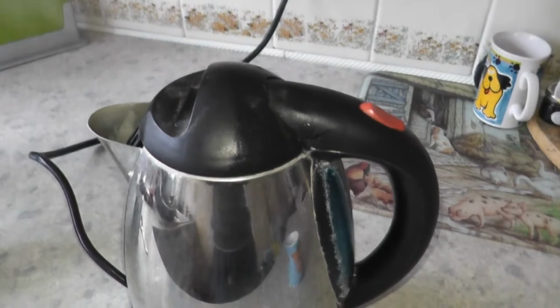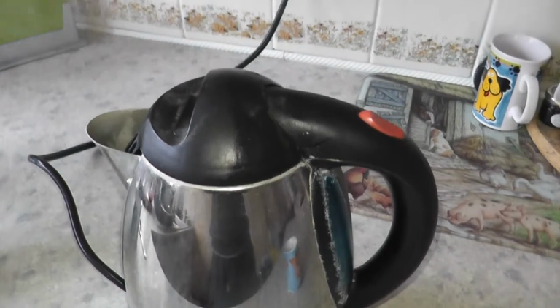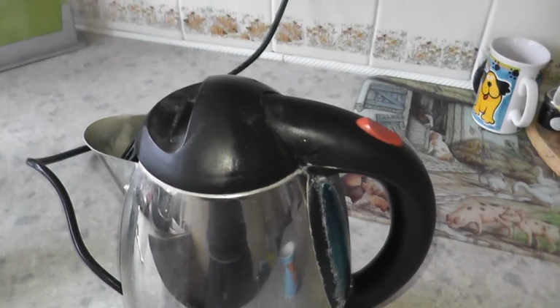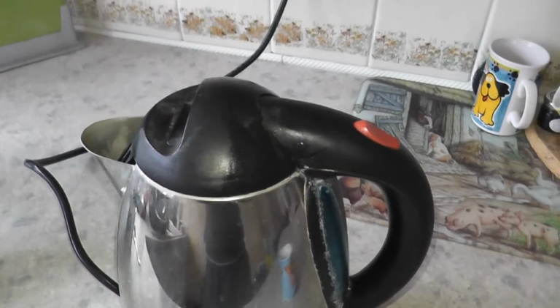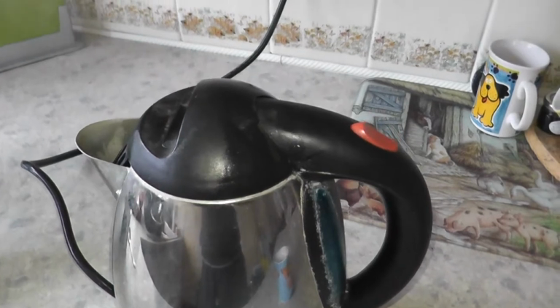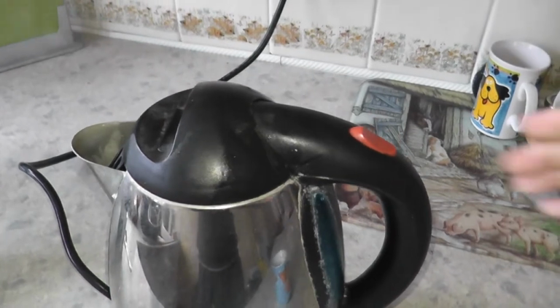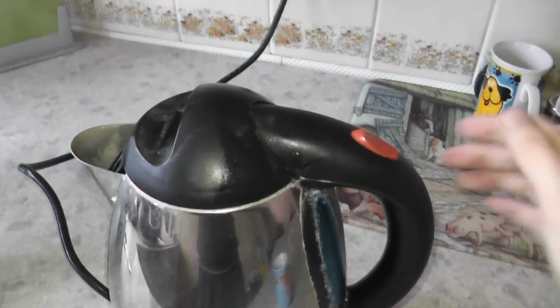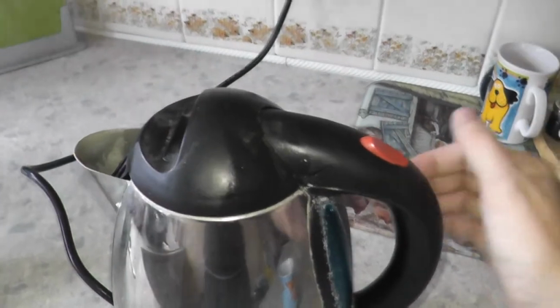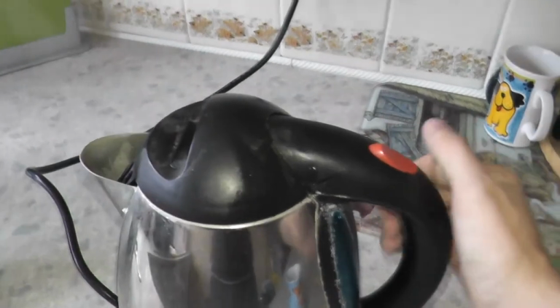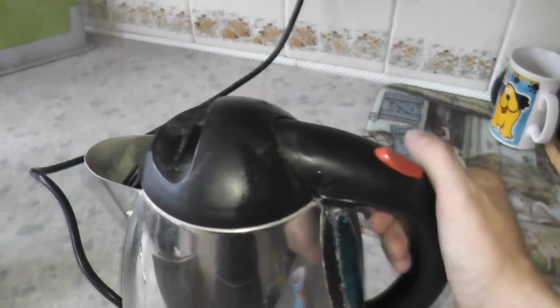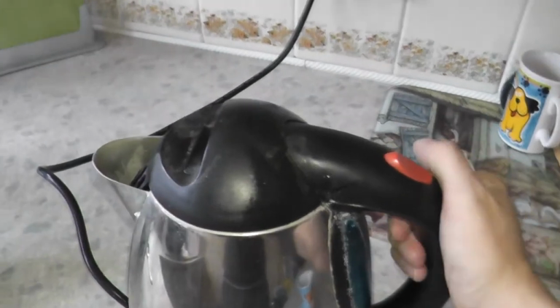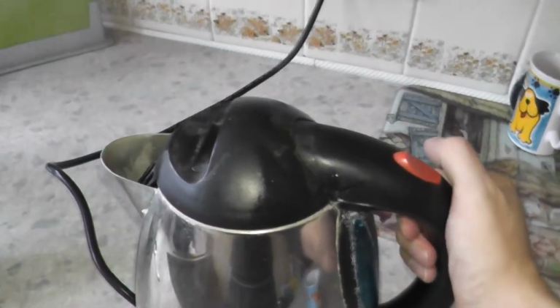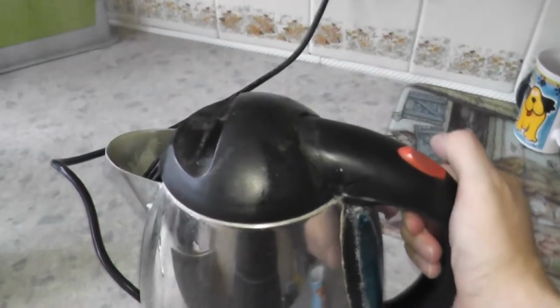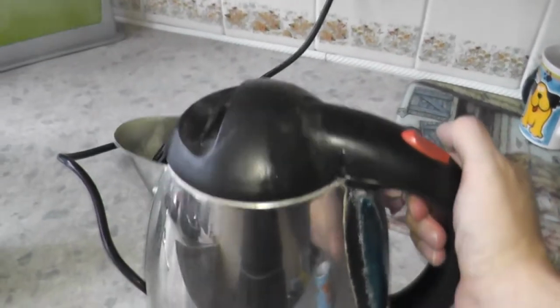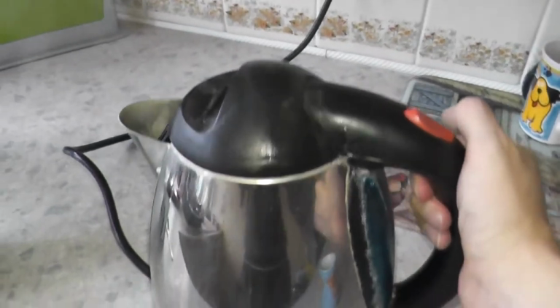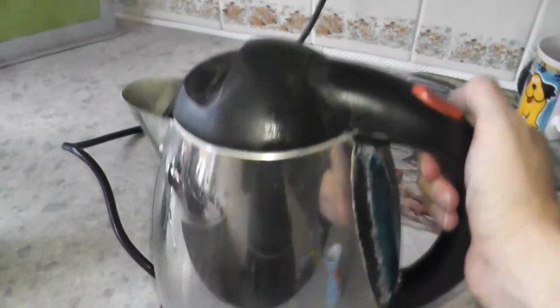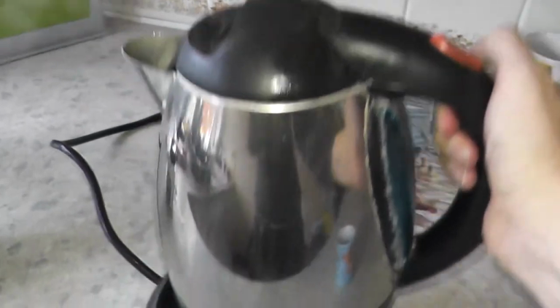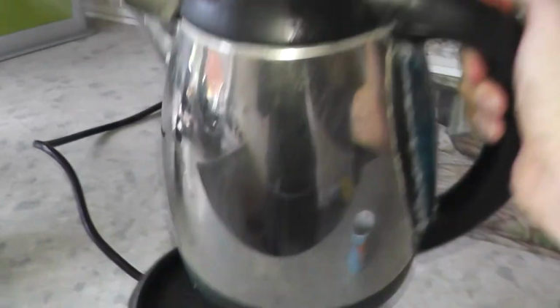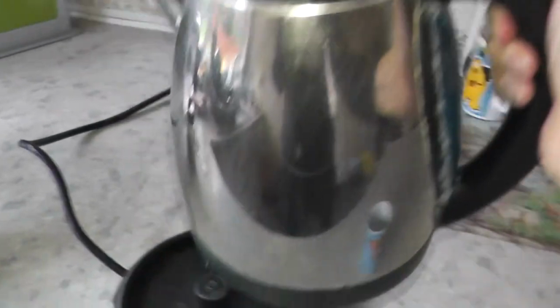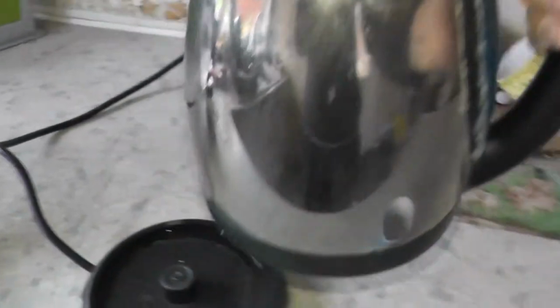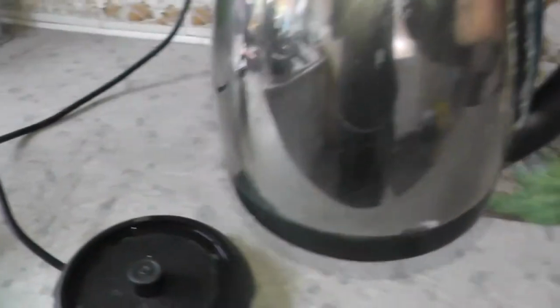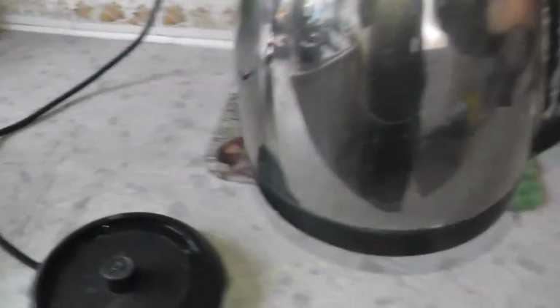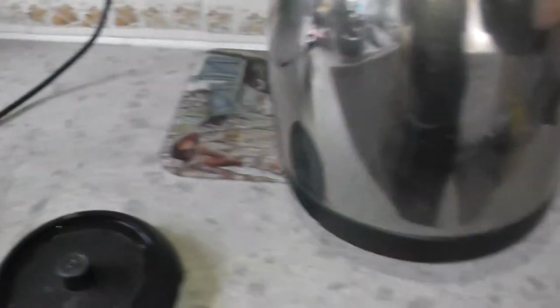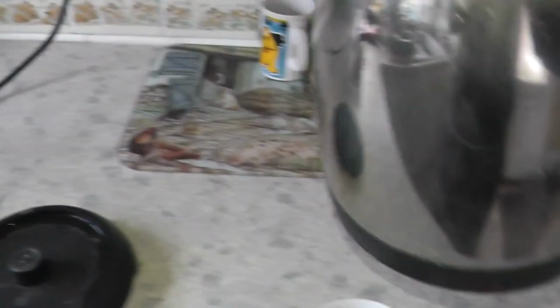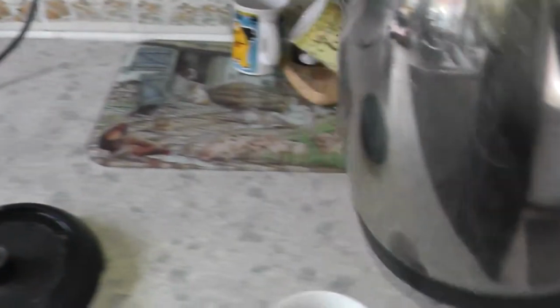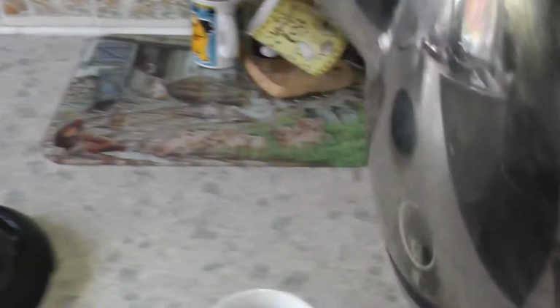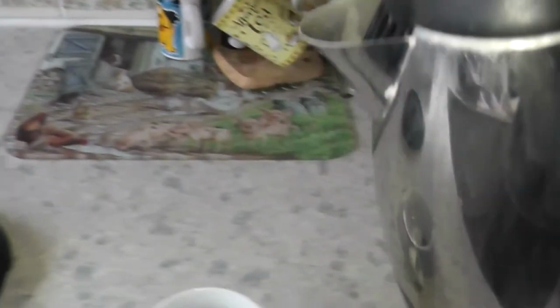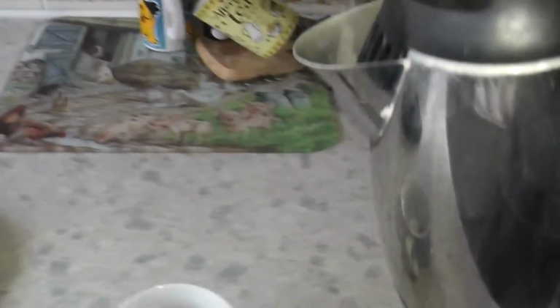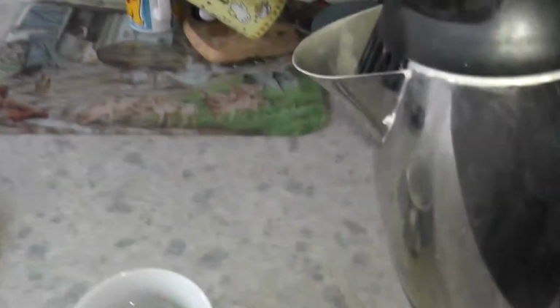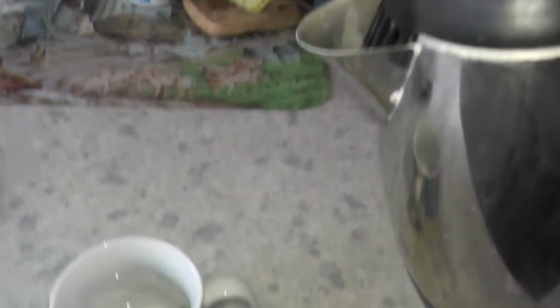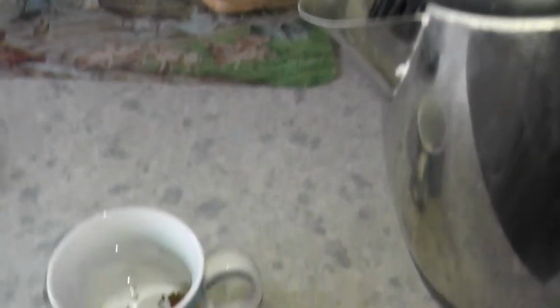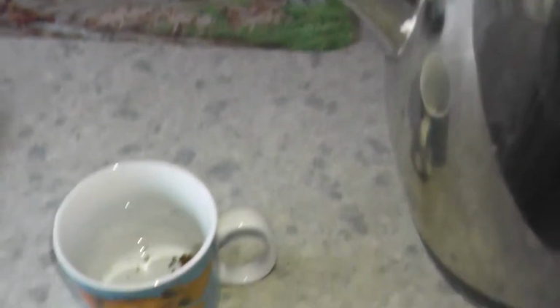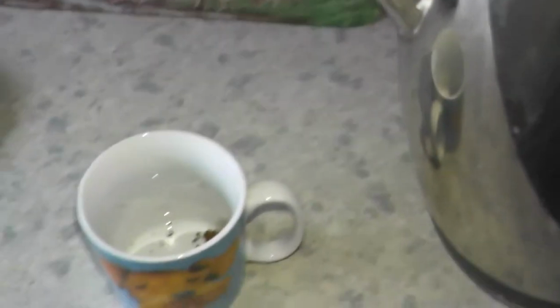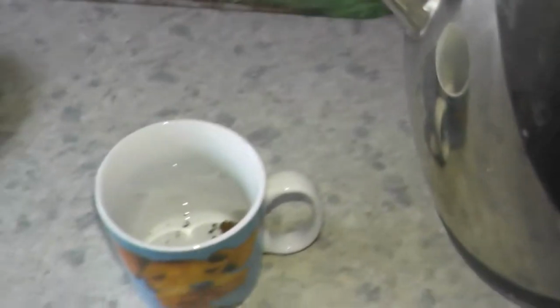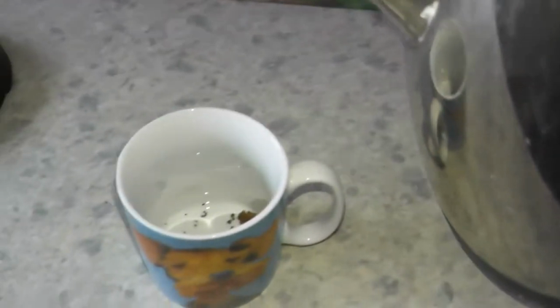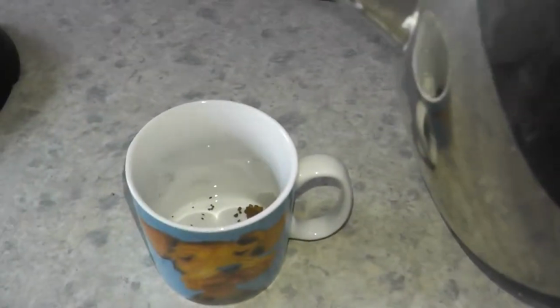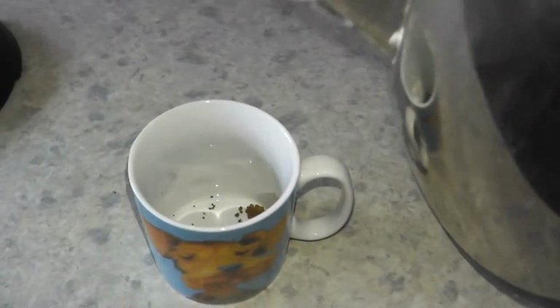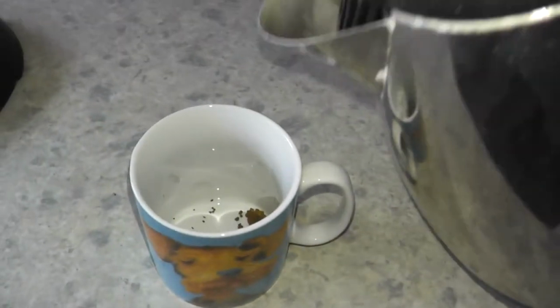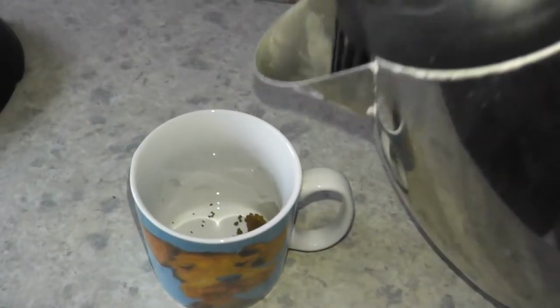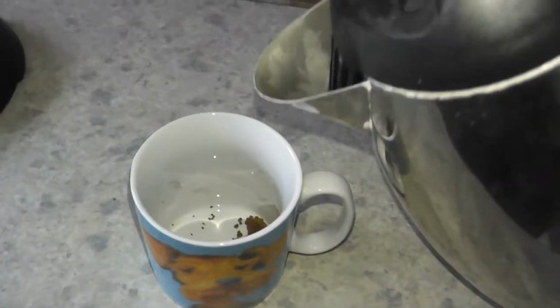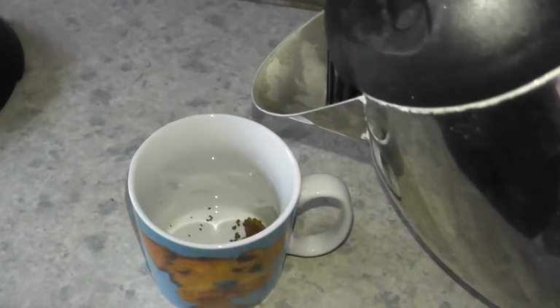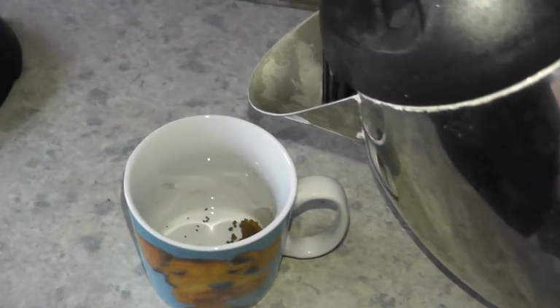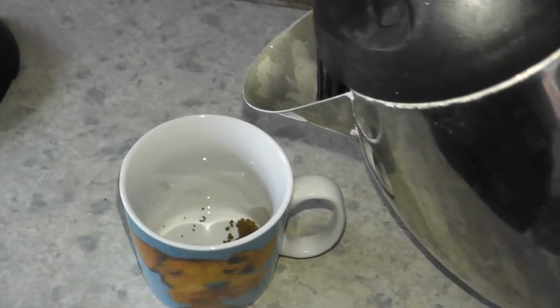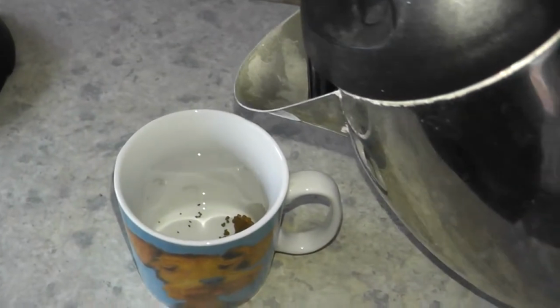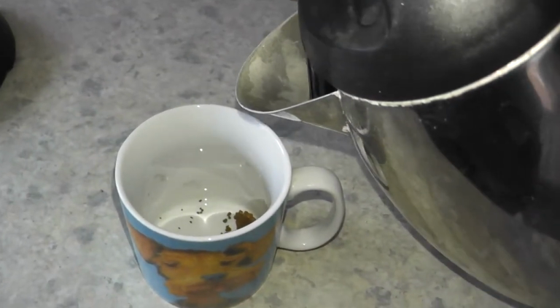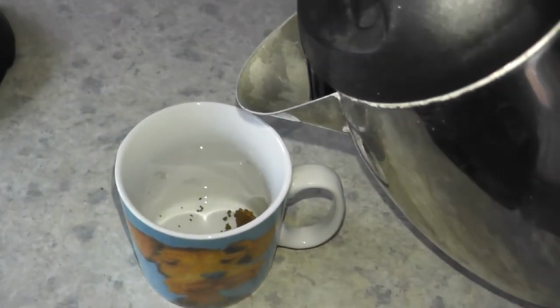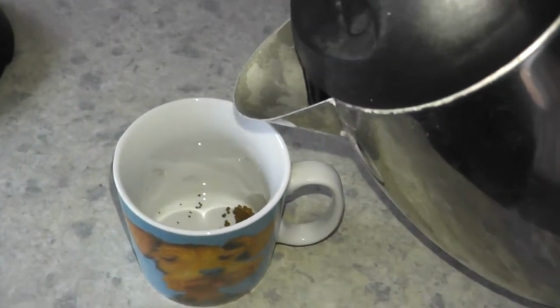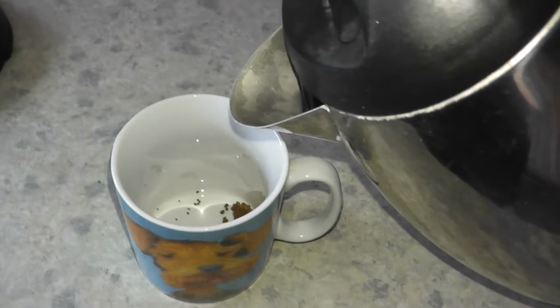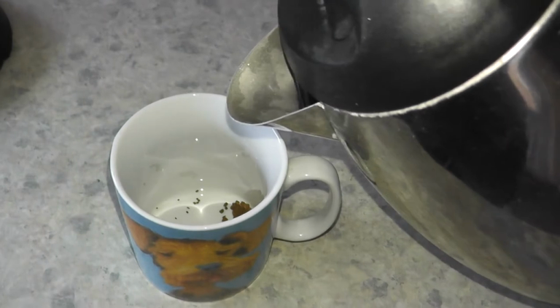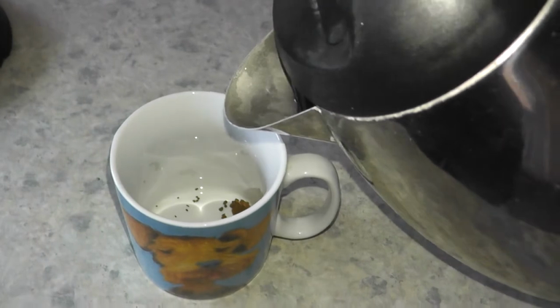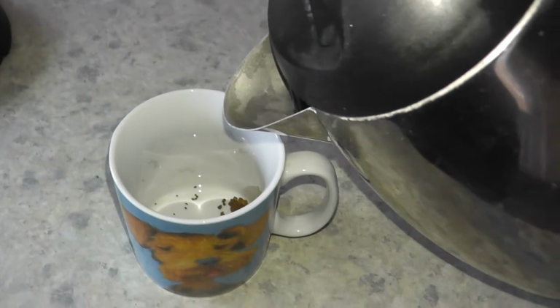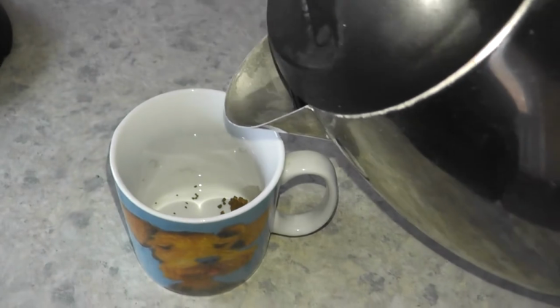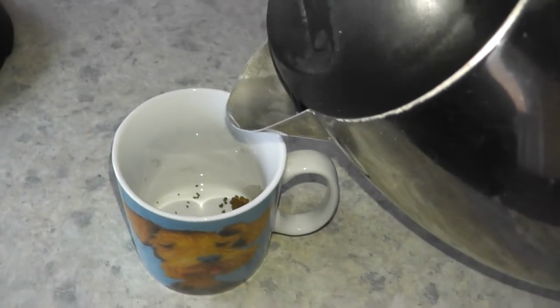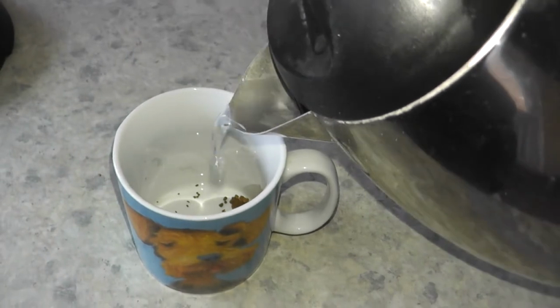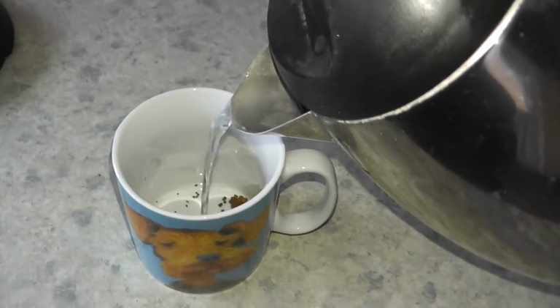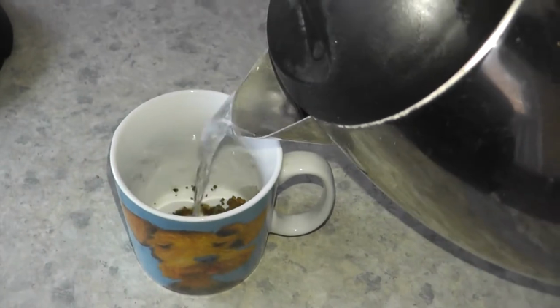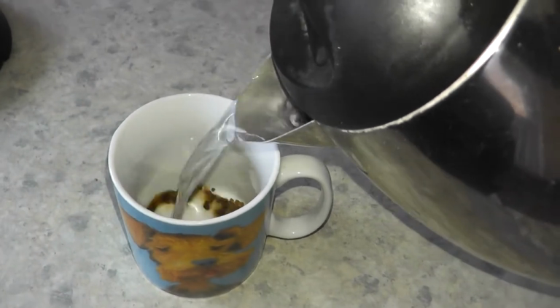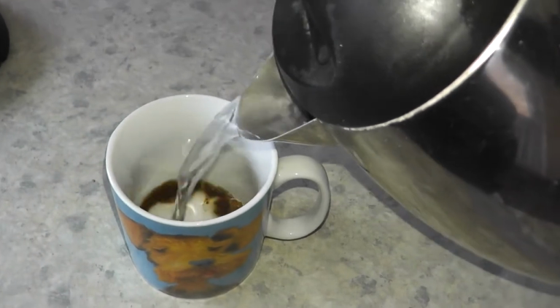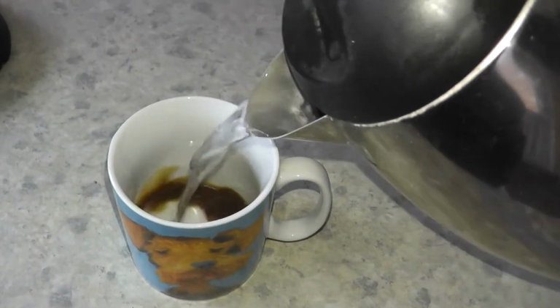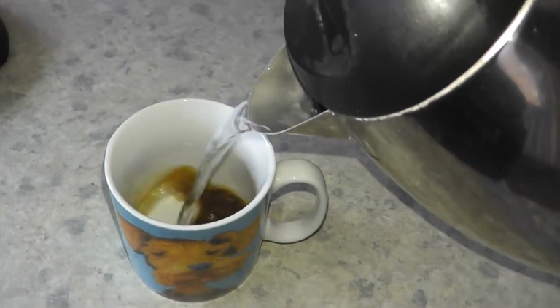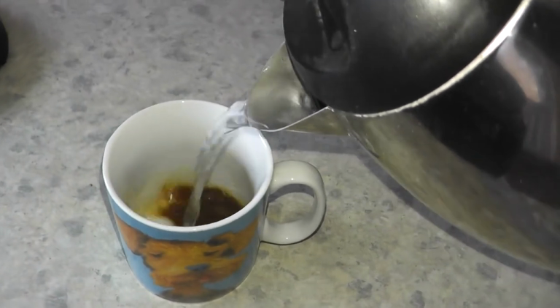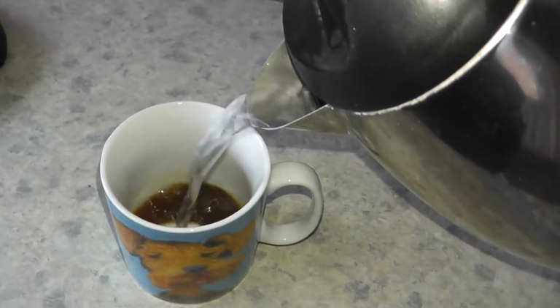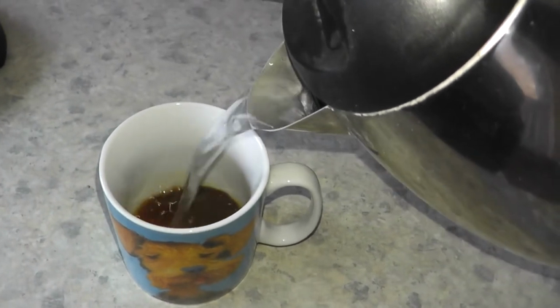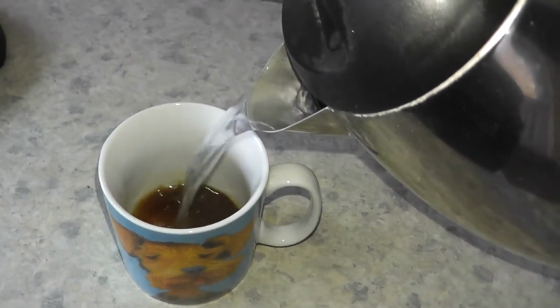Now that the kettle has boiled, I'll put the hot water into the cup — like so.